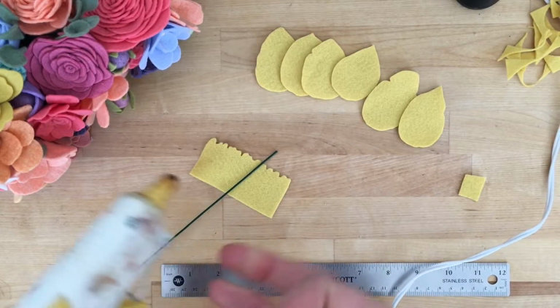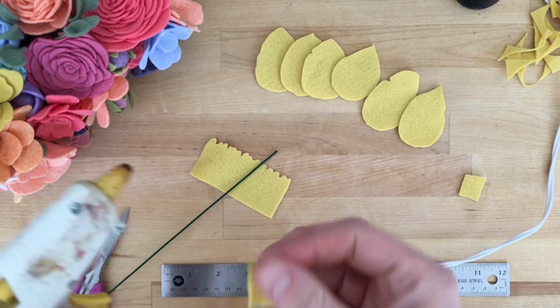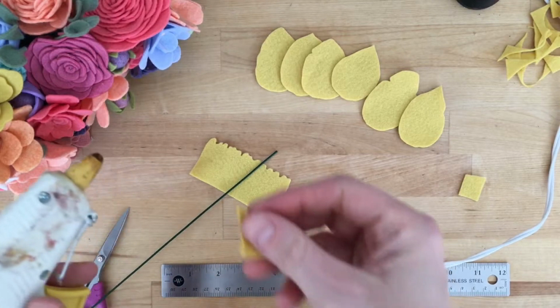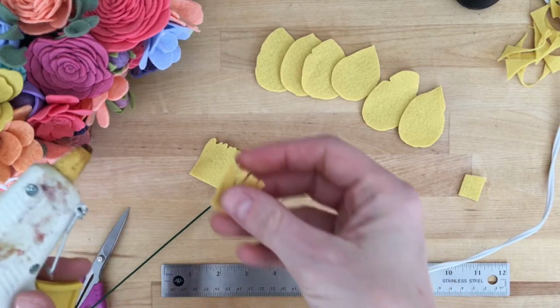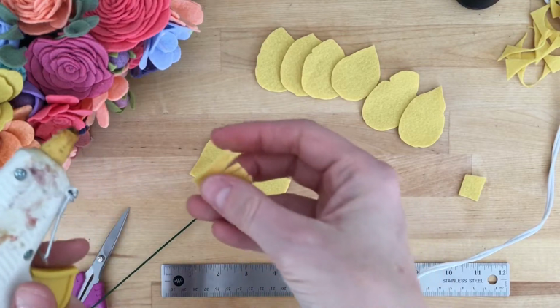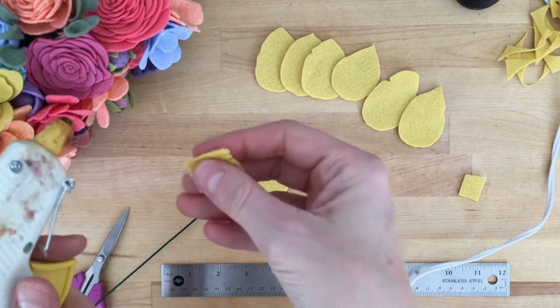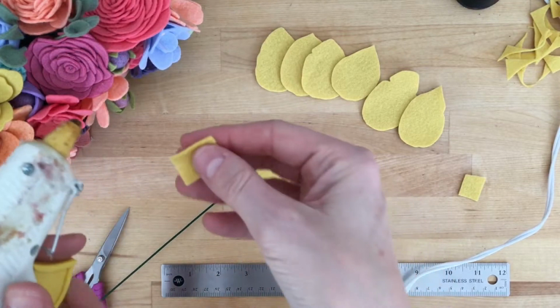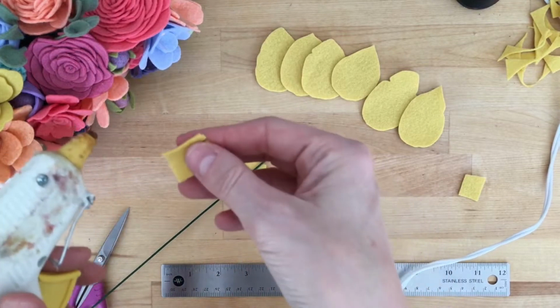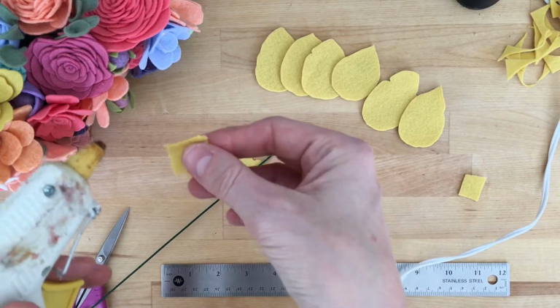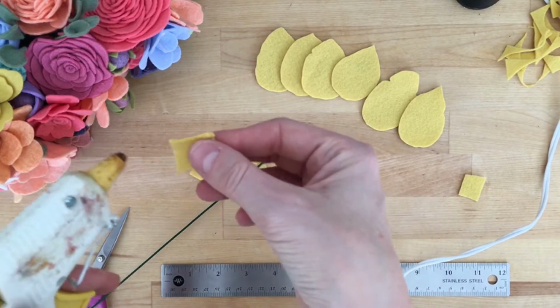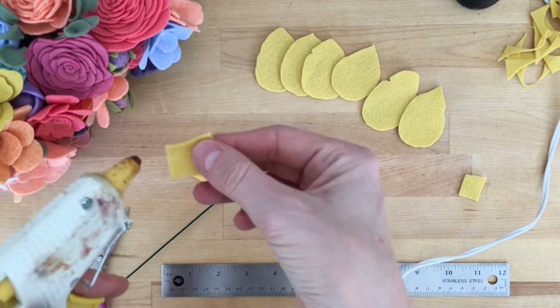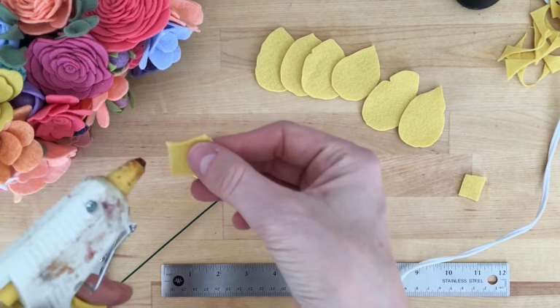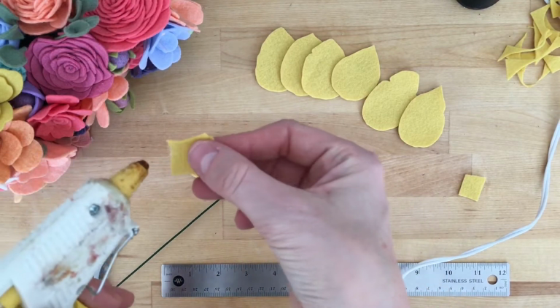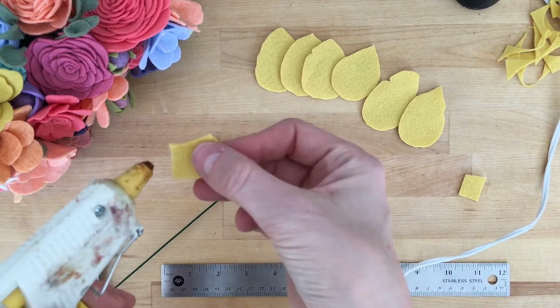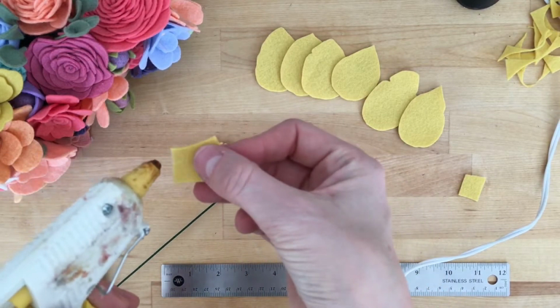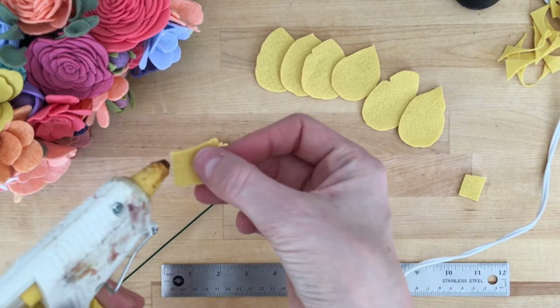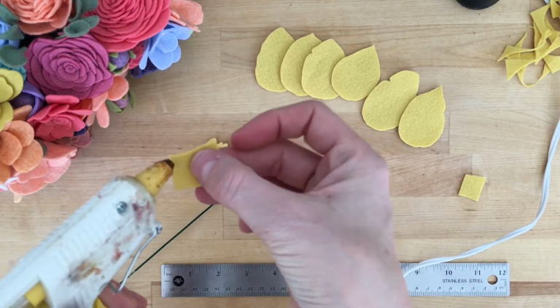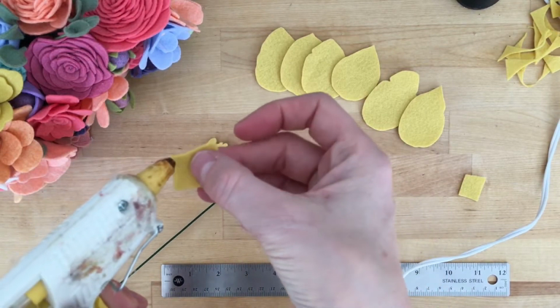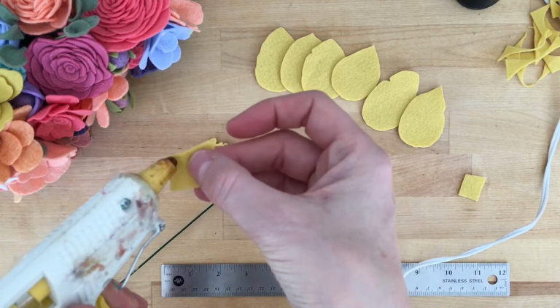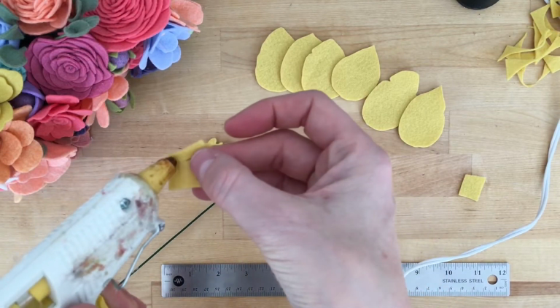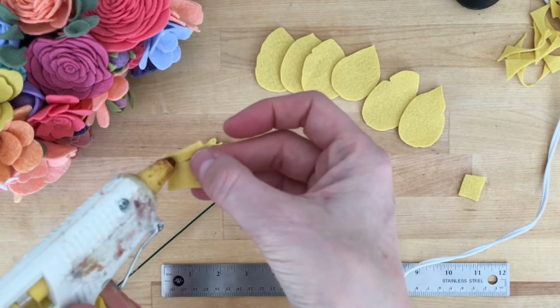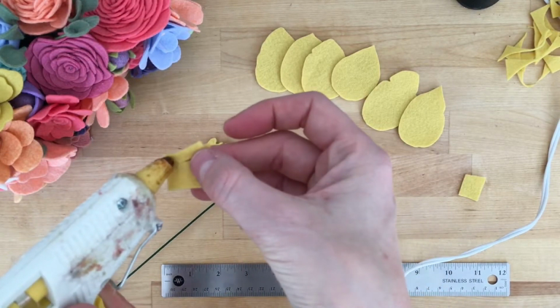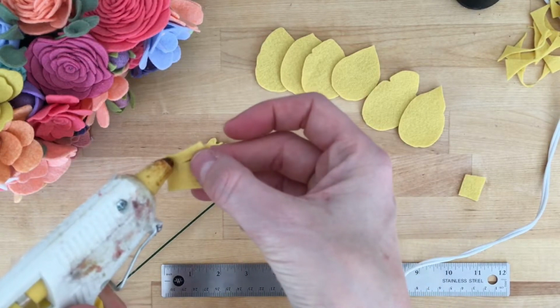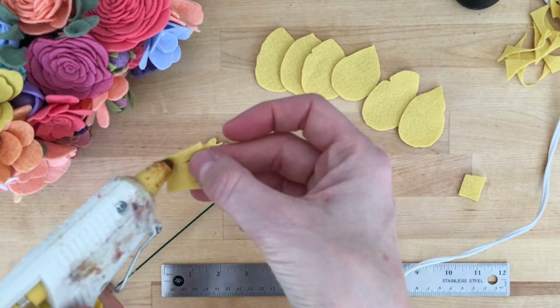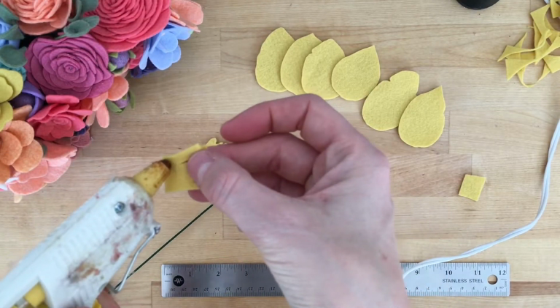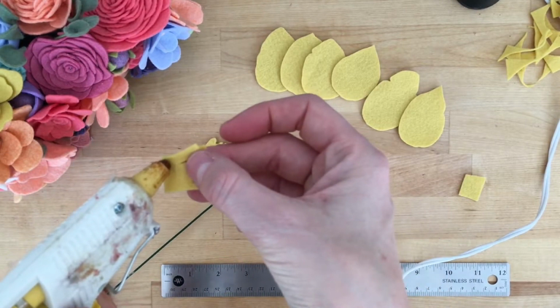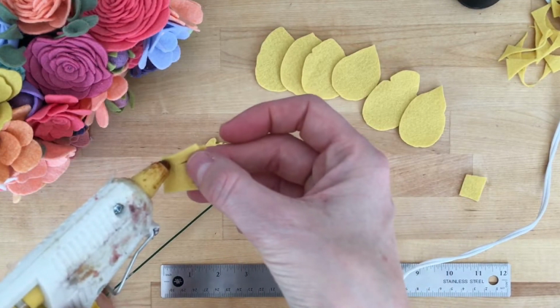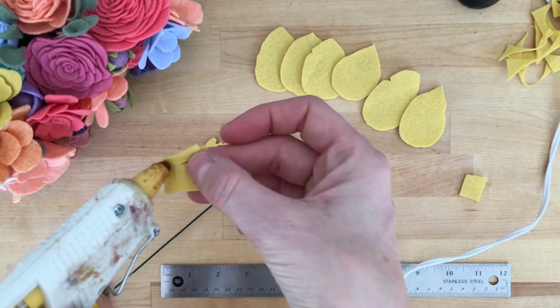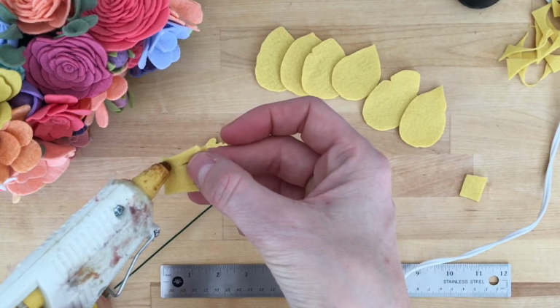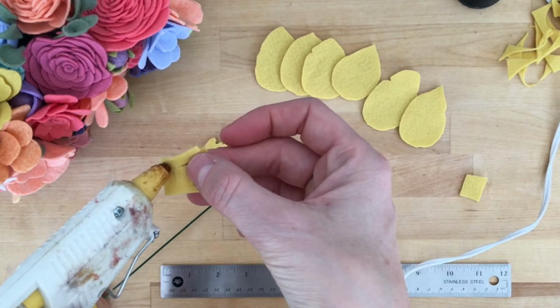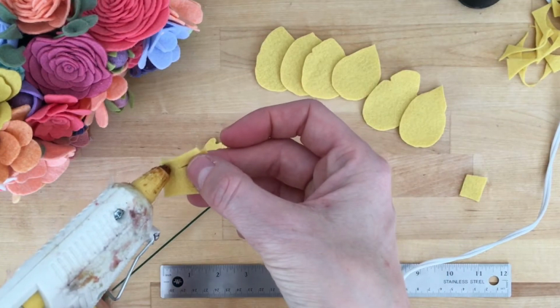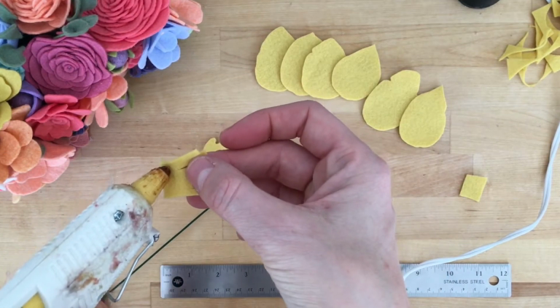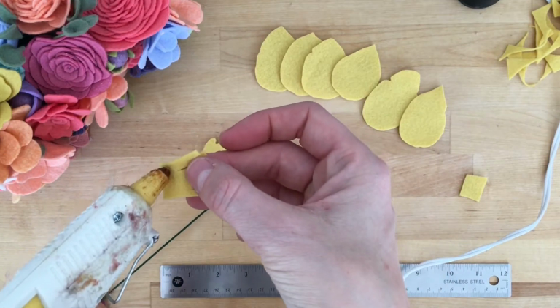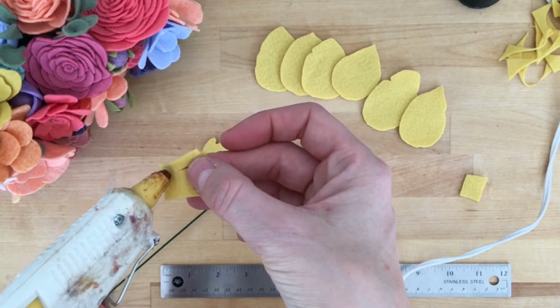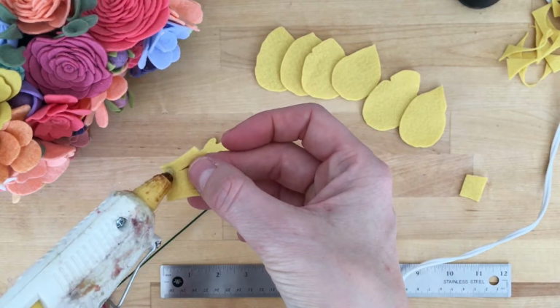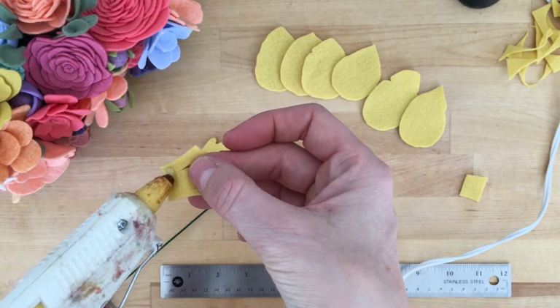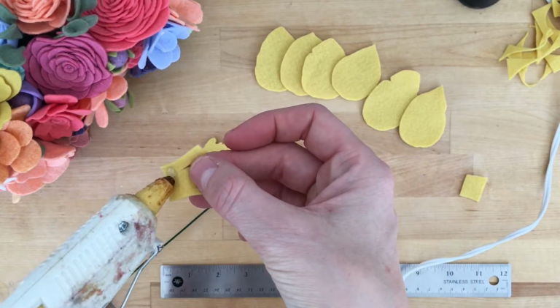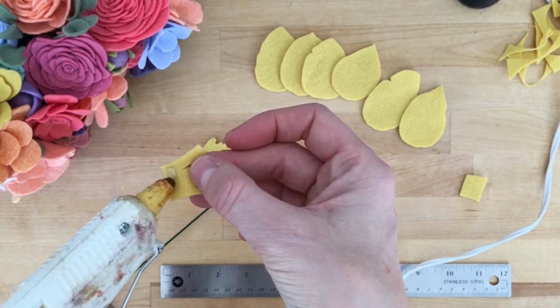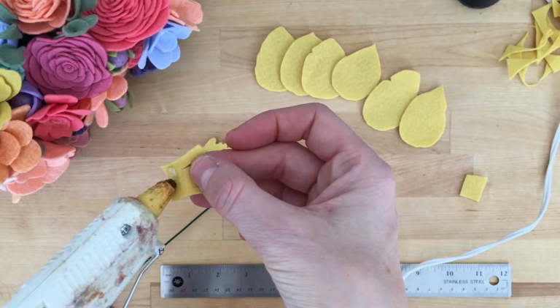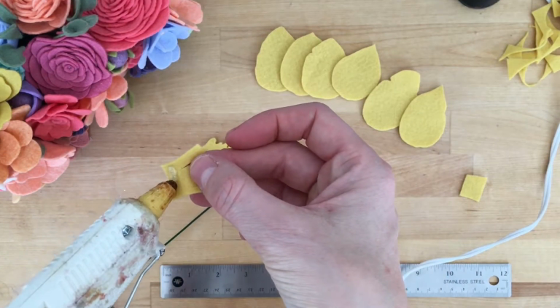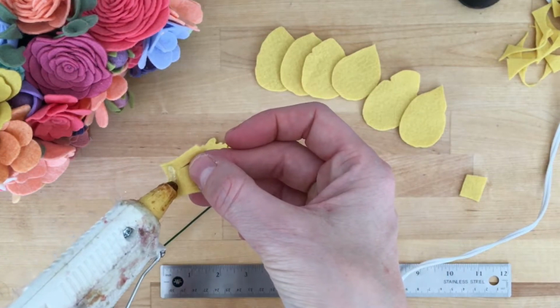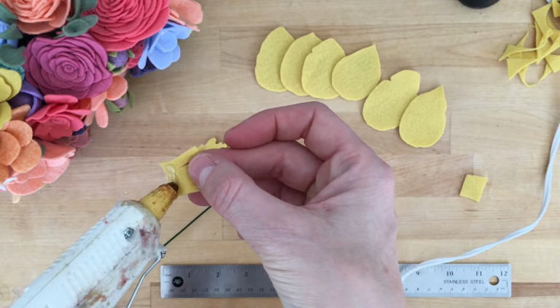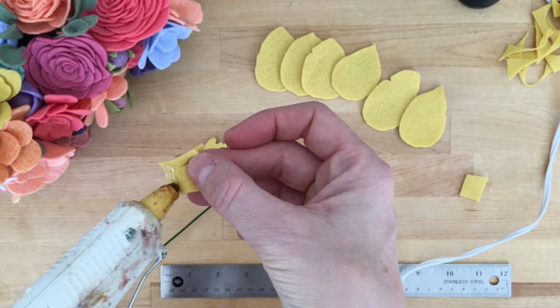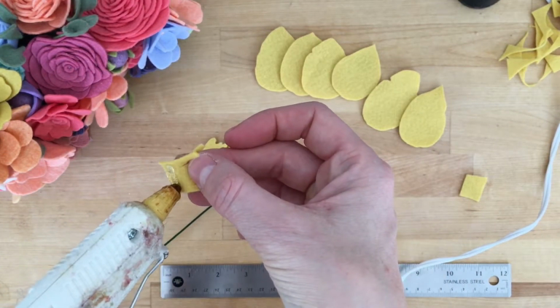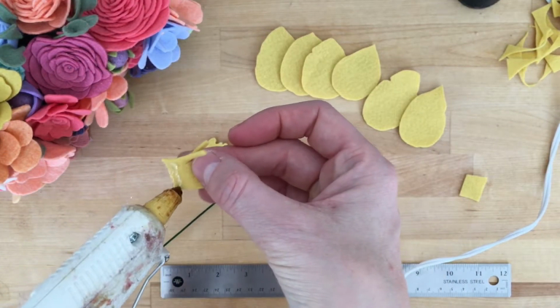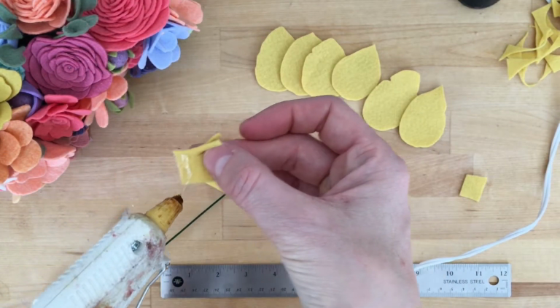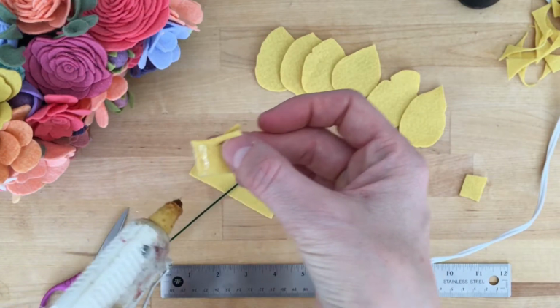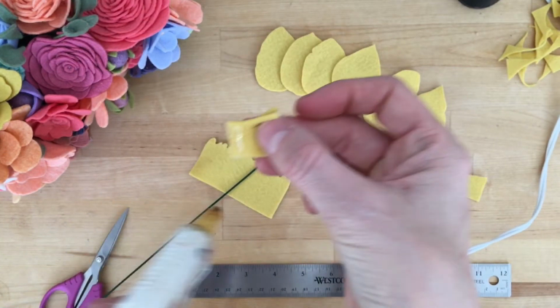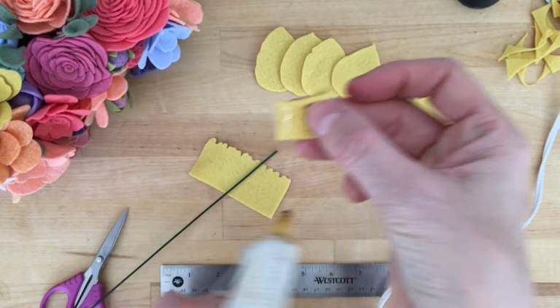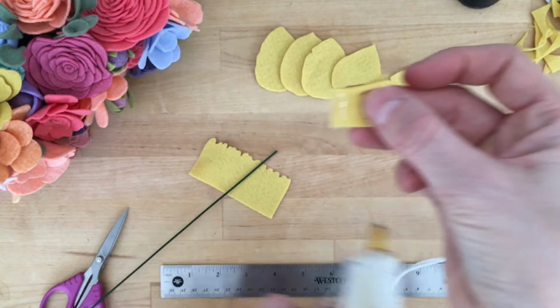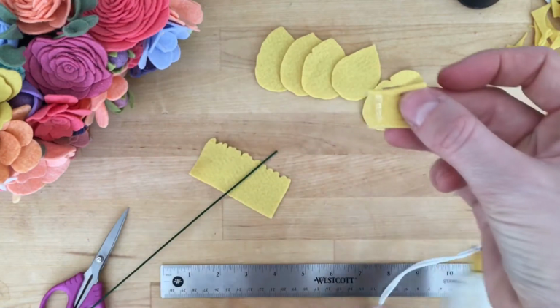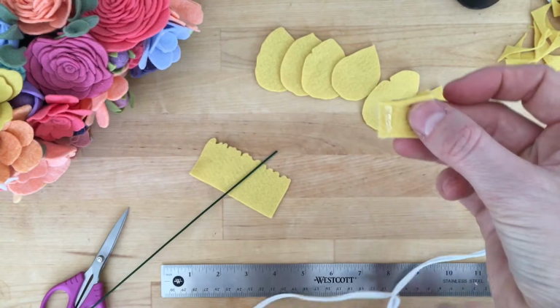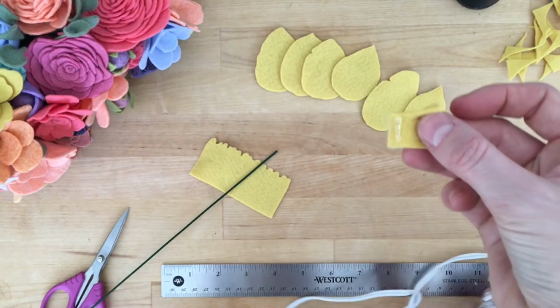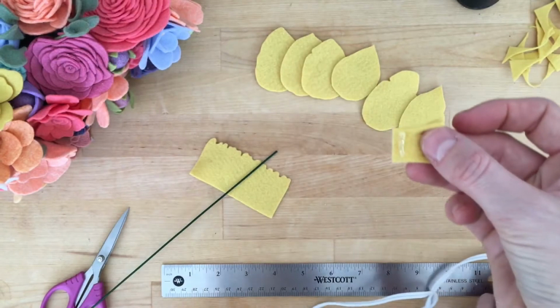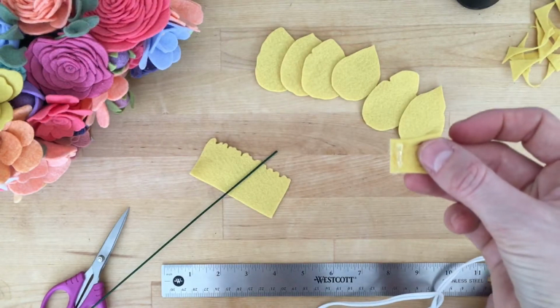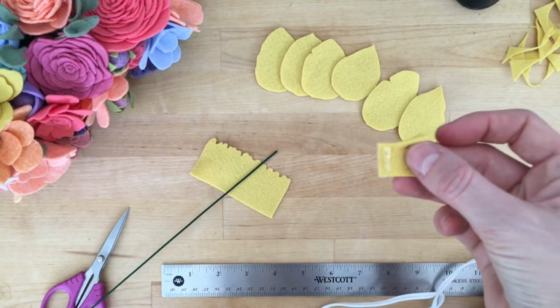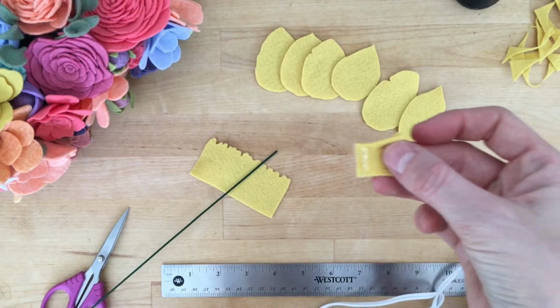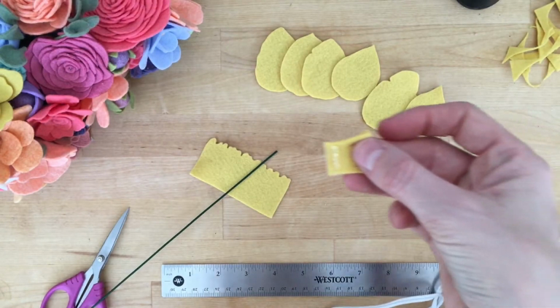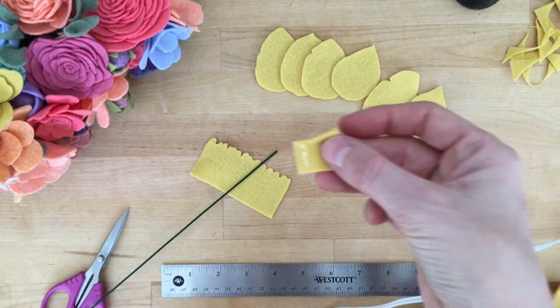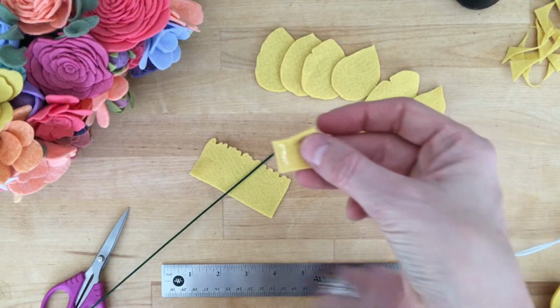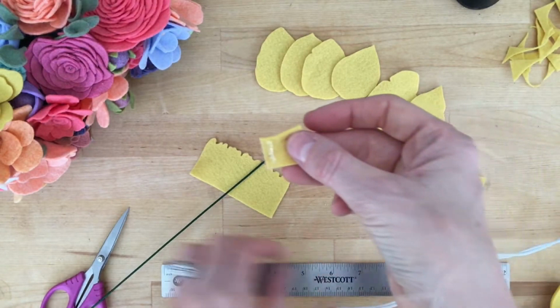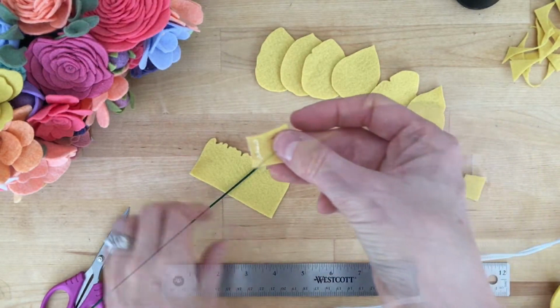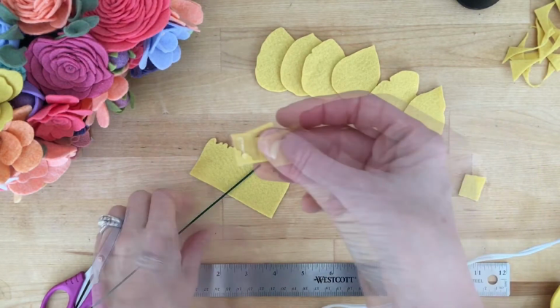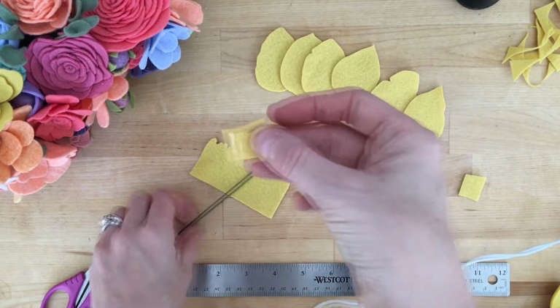We're going to go ahead and take that center piece, just put a dab of glue at the base, and we're going to wrap that around our wire to start the flower.